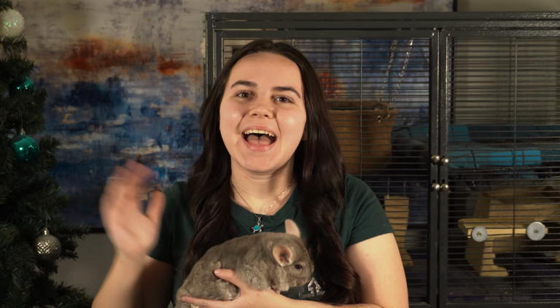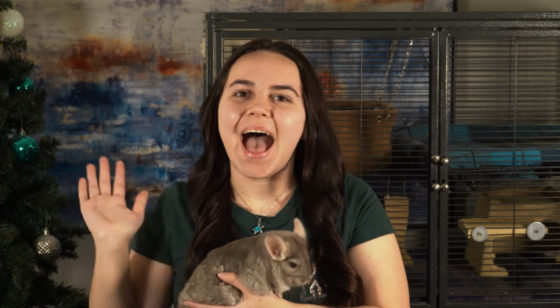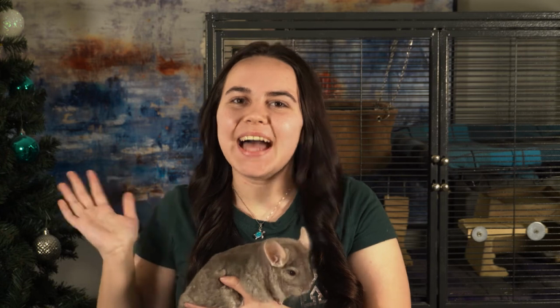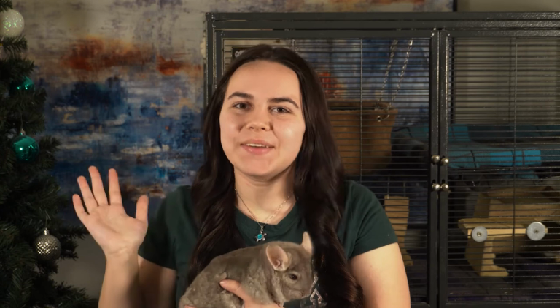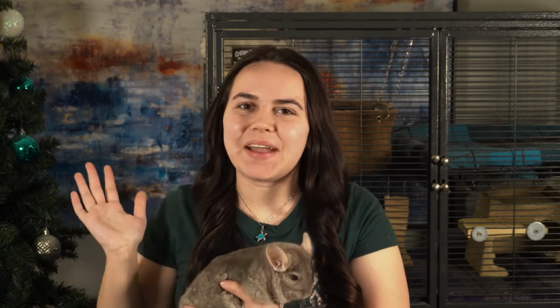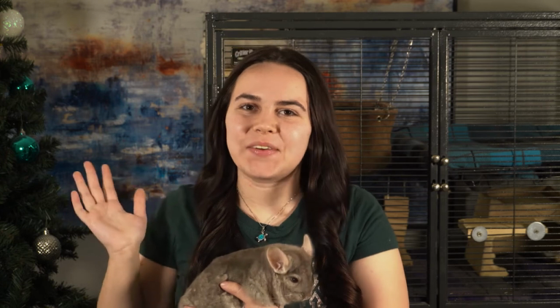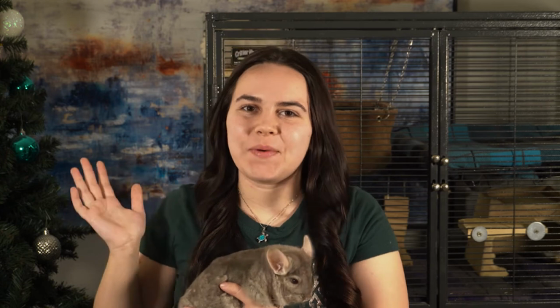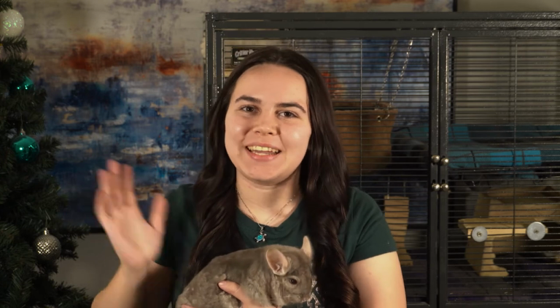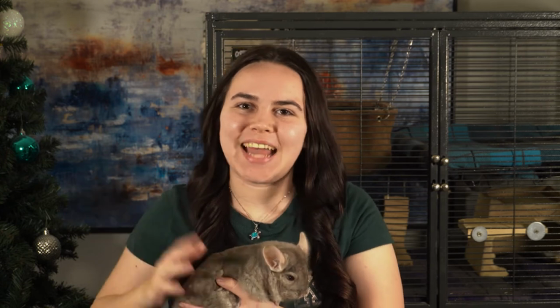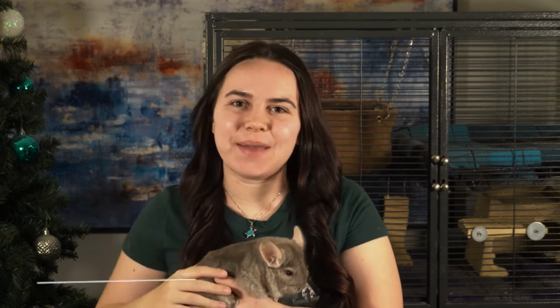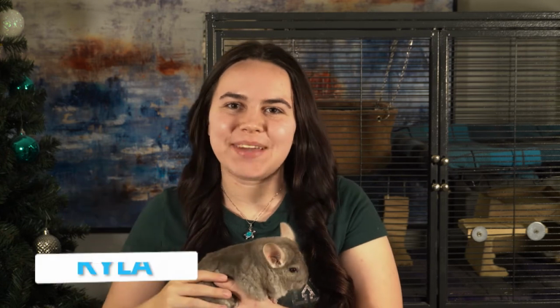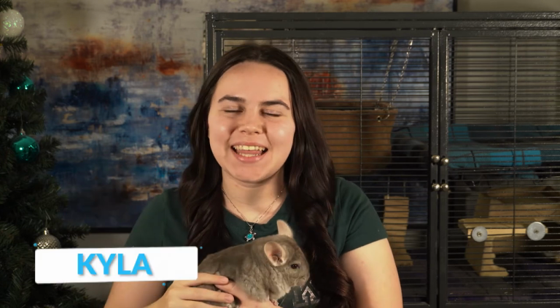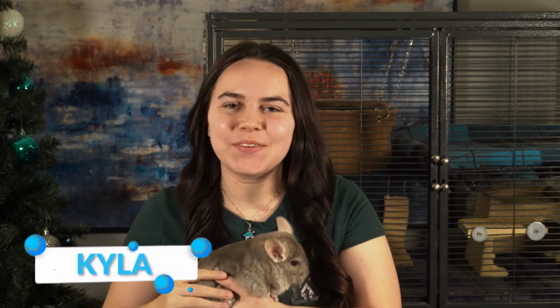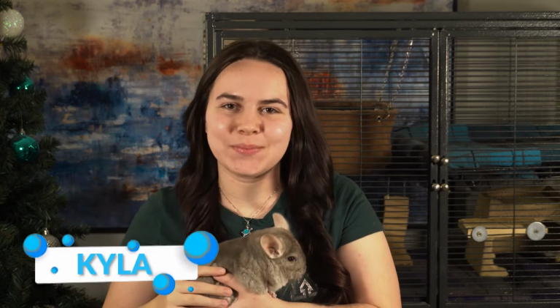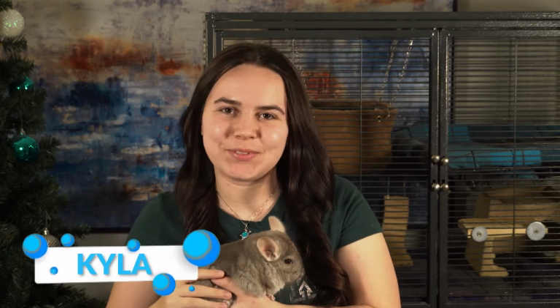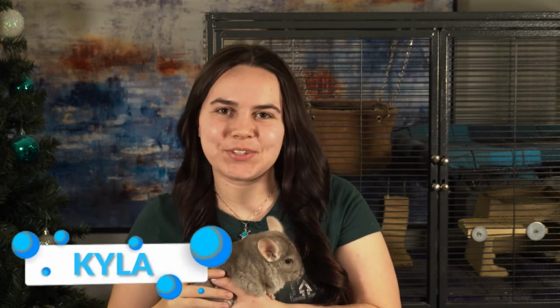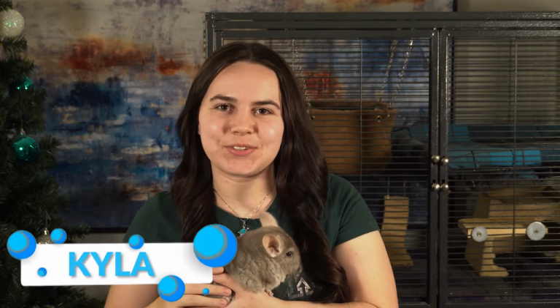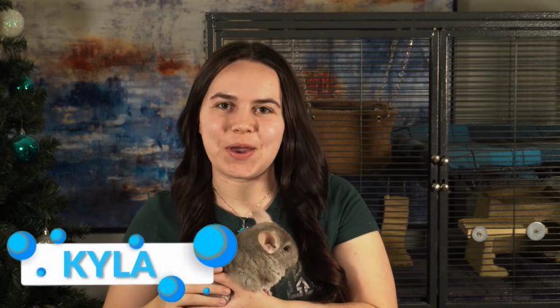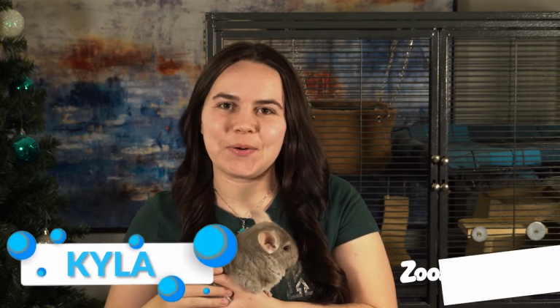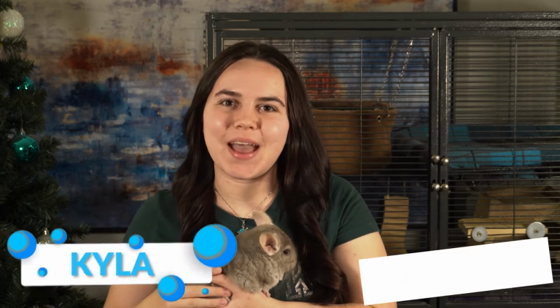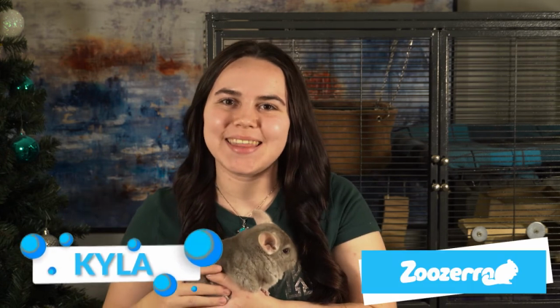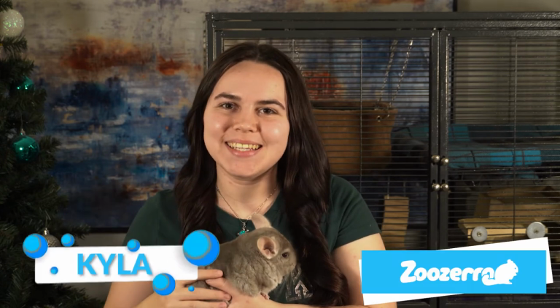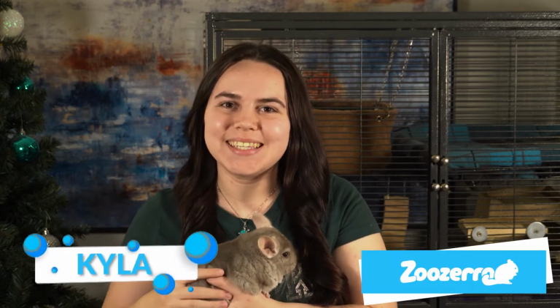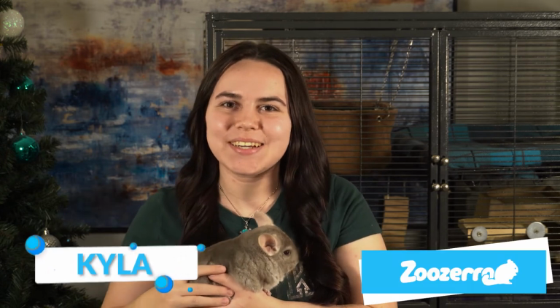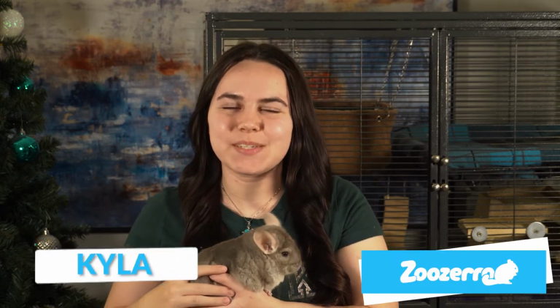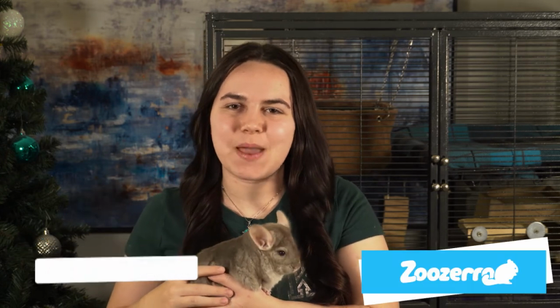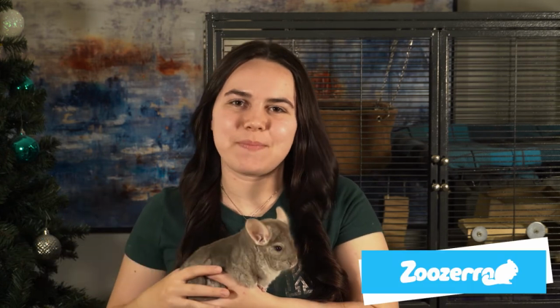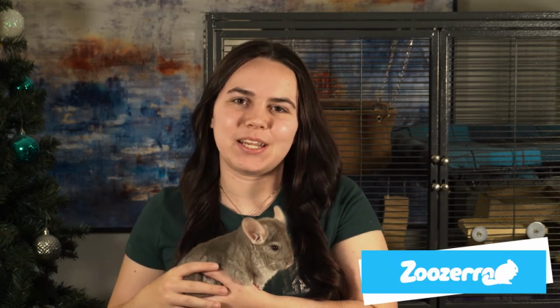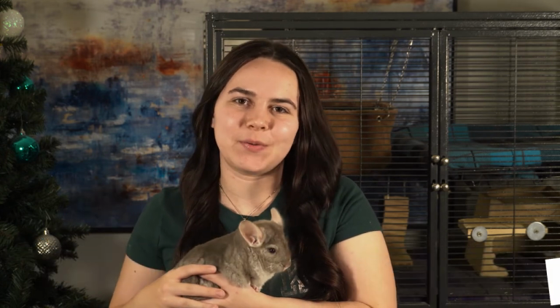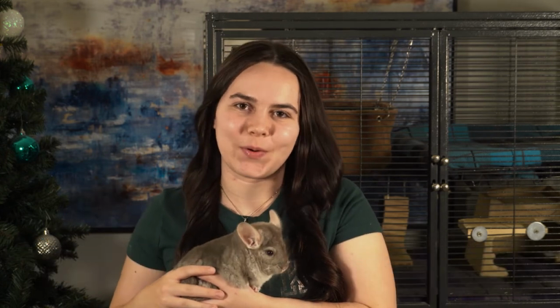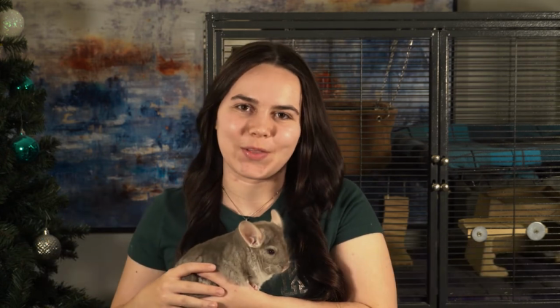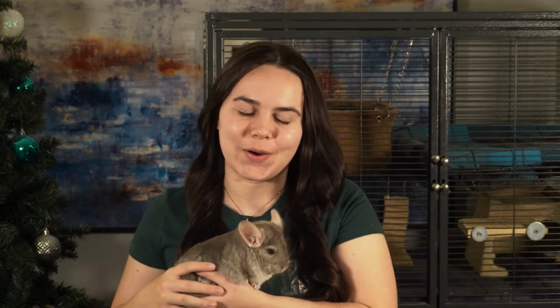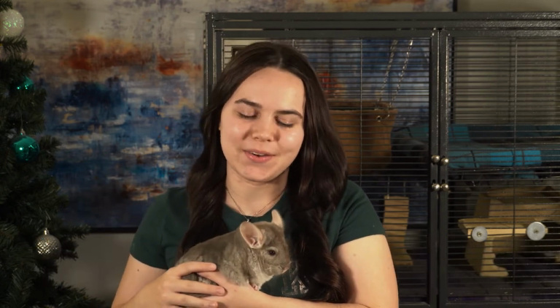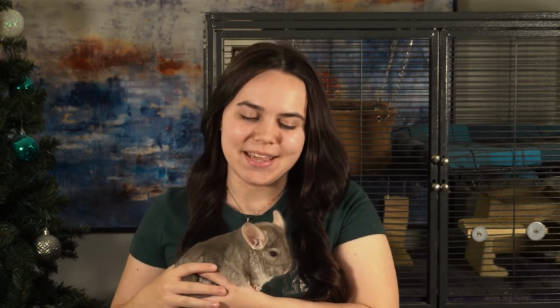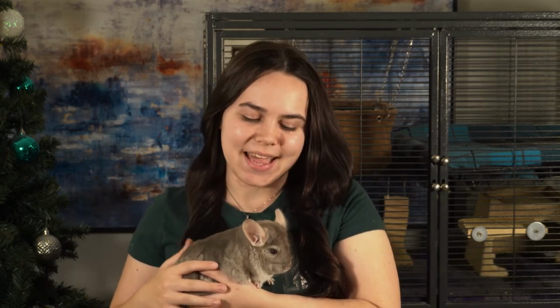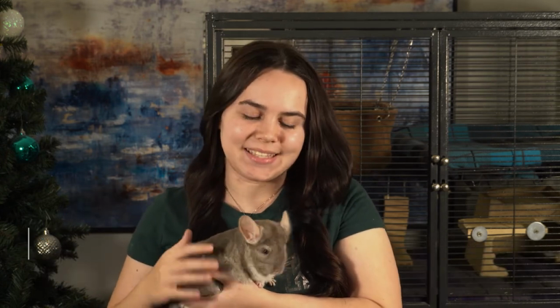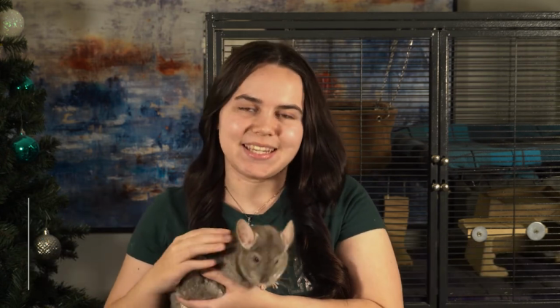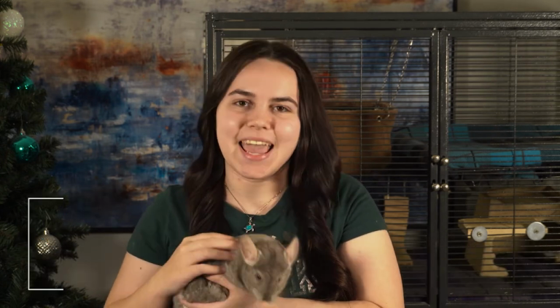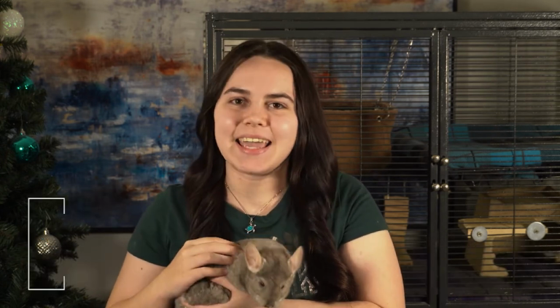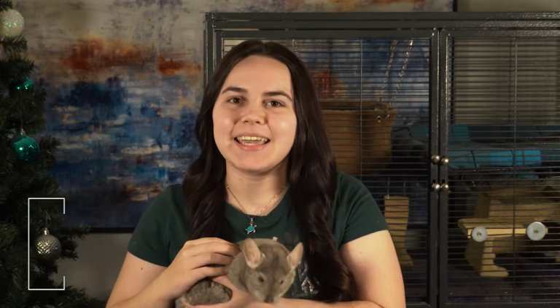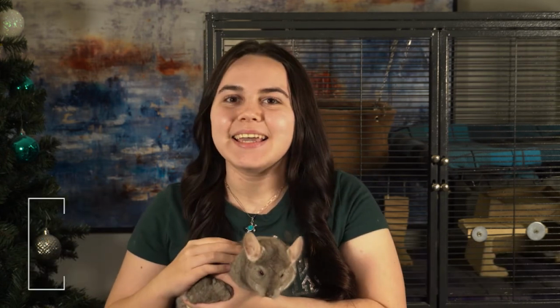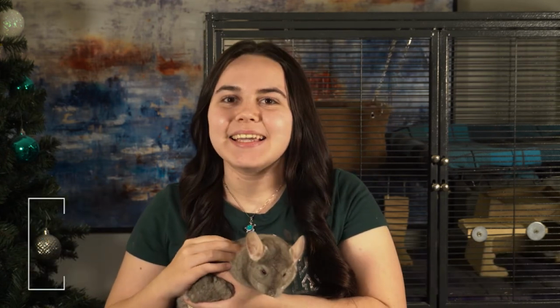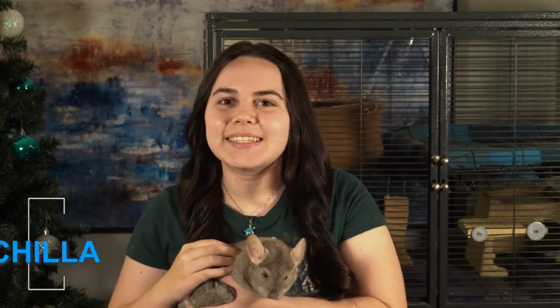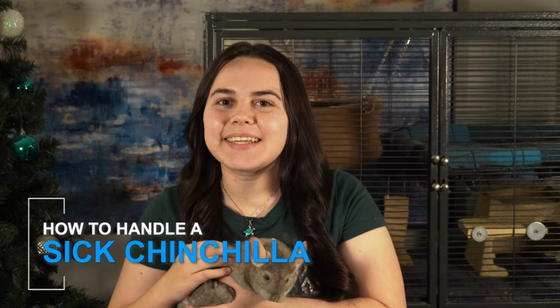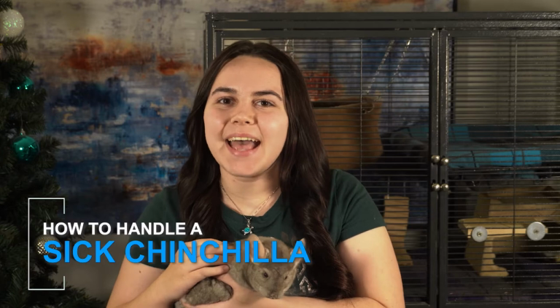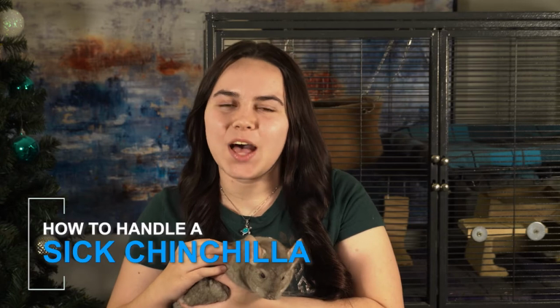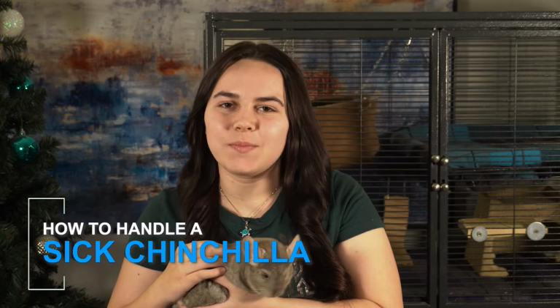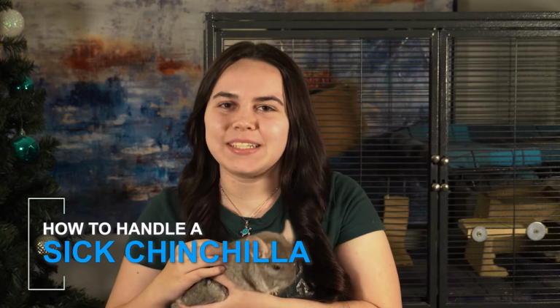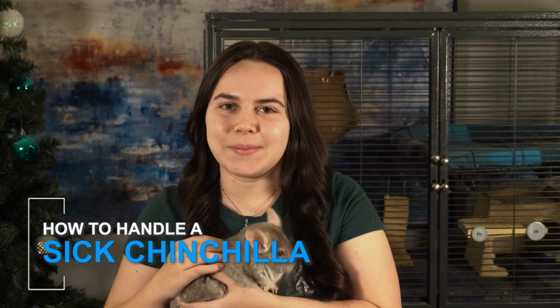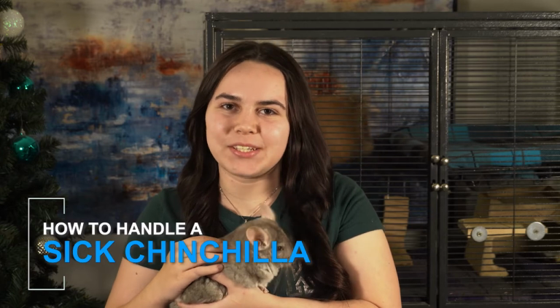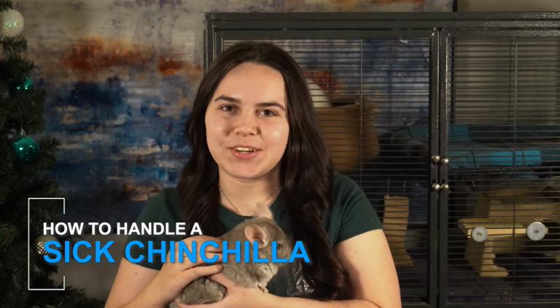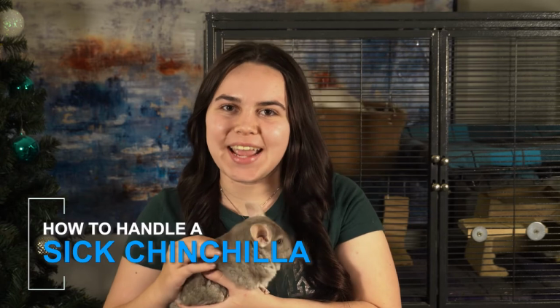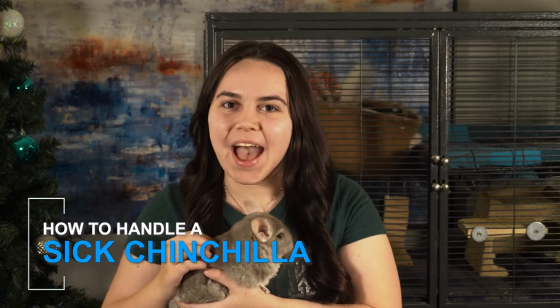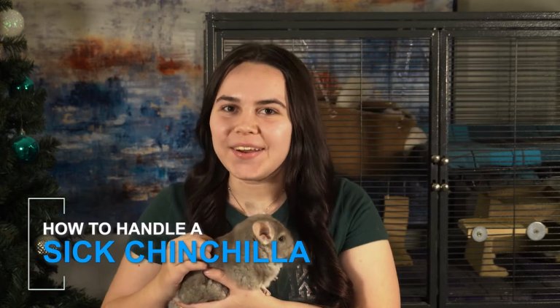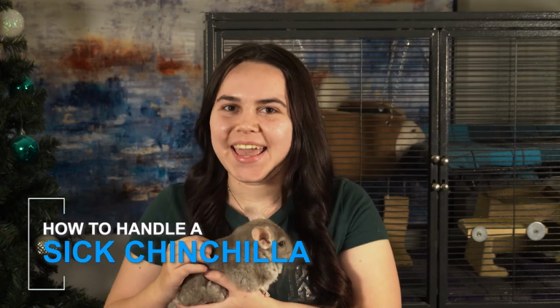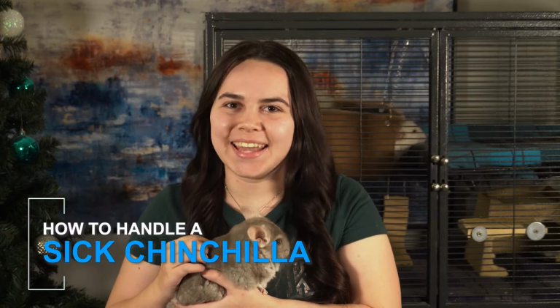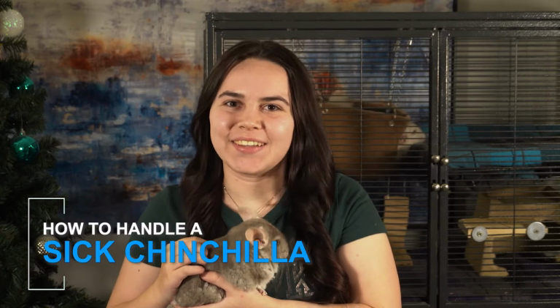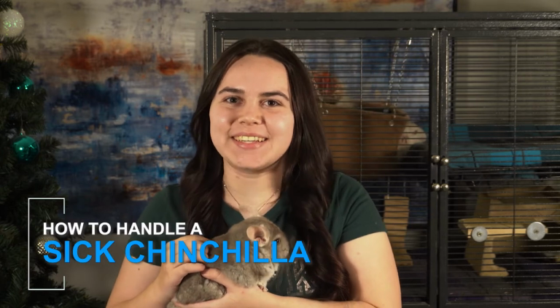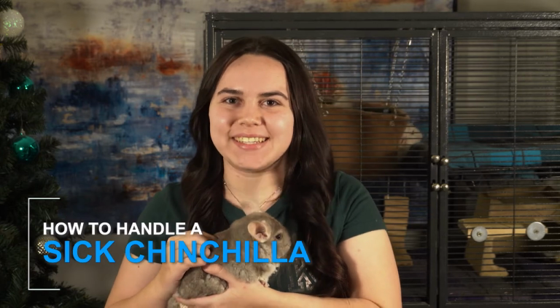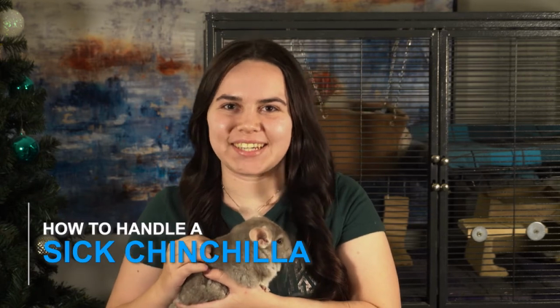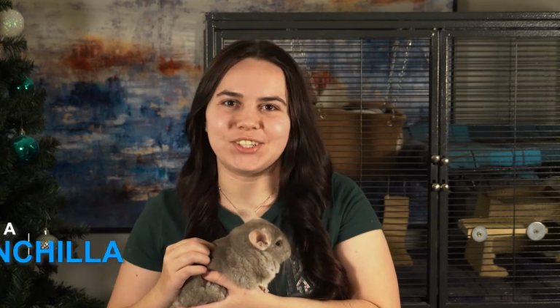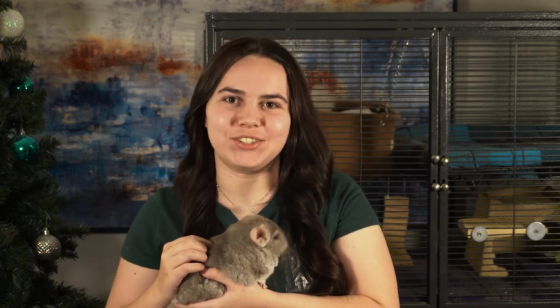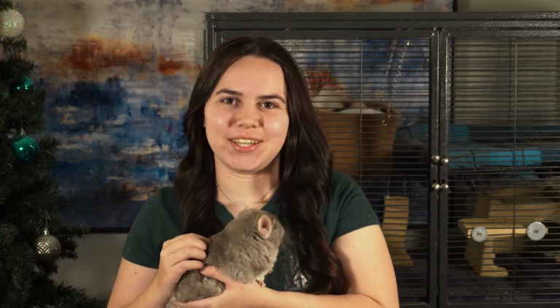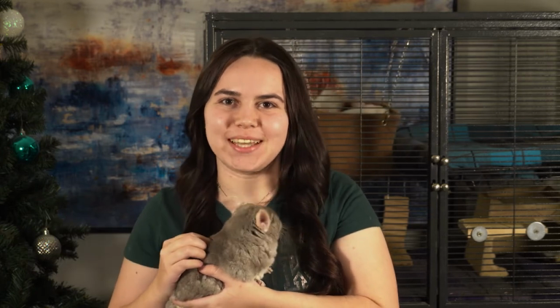Hello everyone, I'm Kyla from Zuzuro and this here is my buddy Rolo. Today he's going to help me demonstrate how to handle a sick chinchilla.